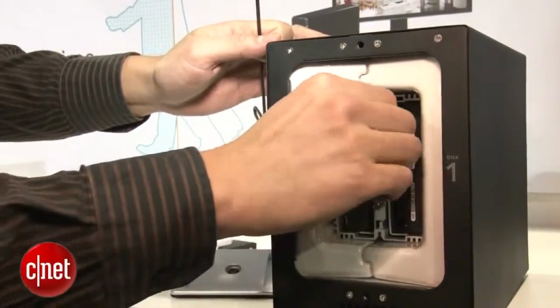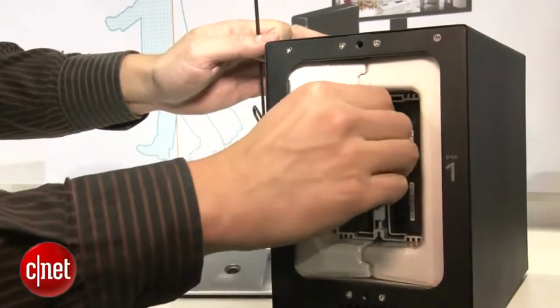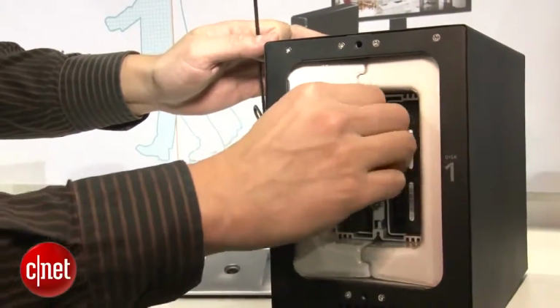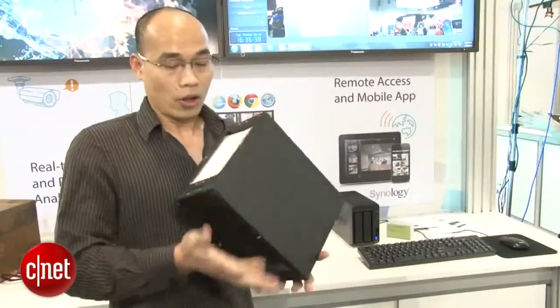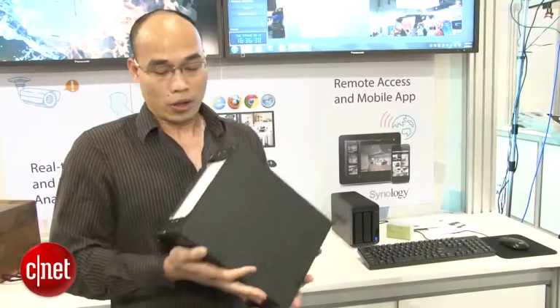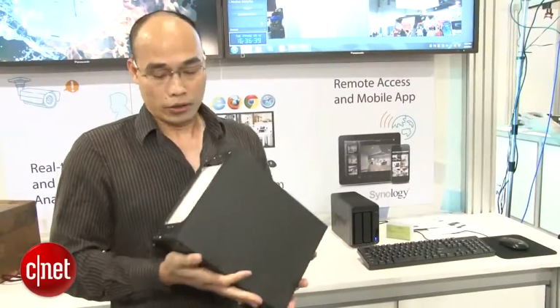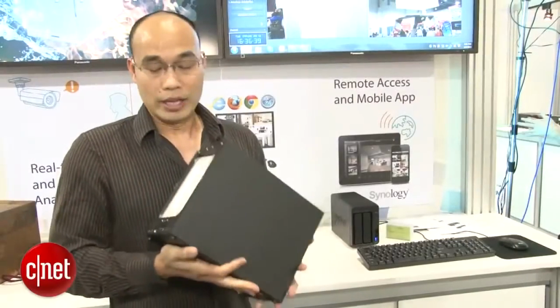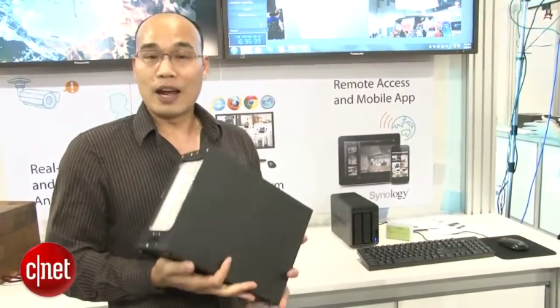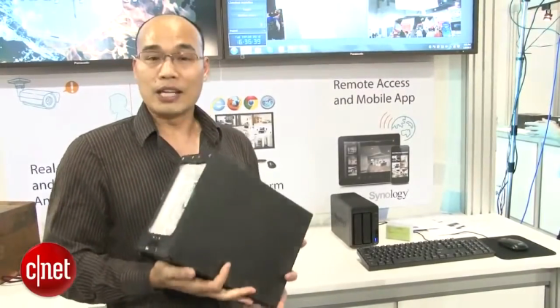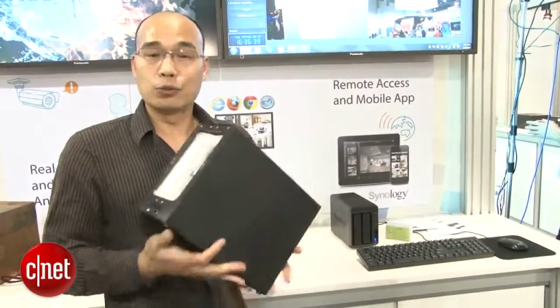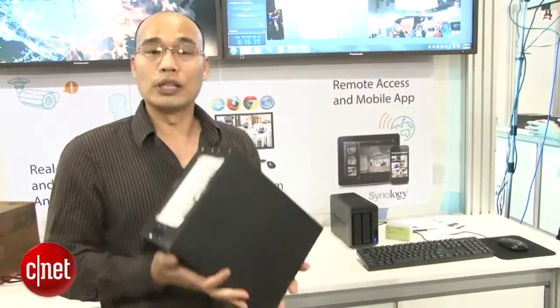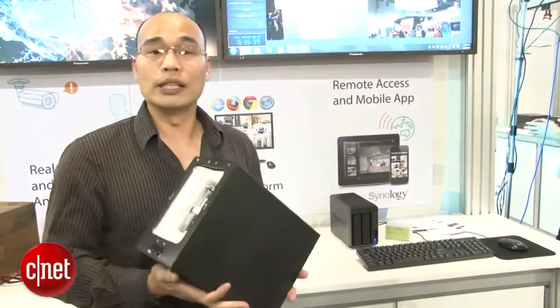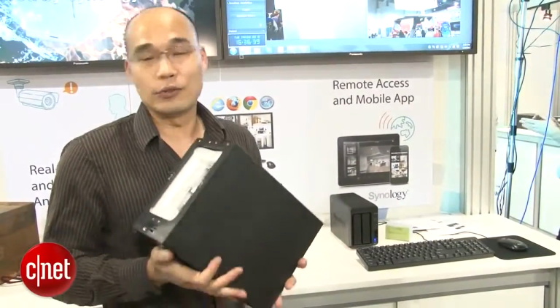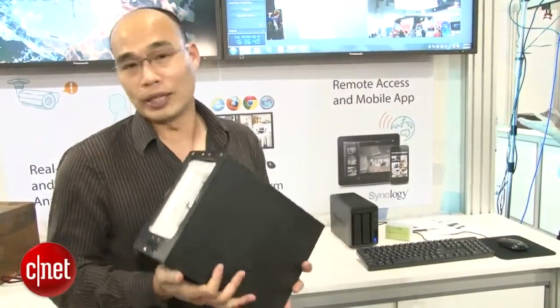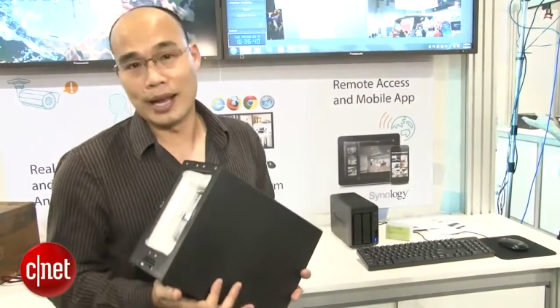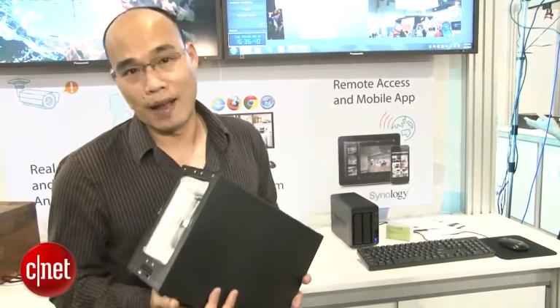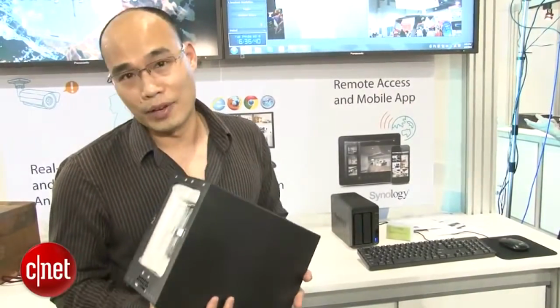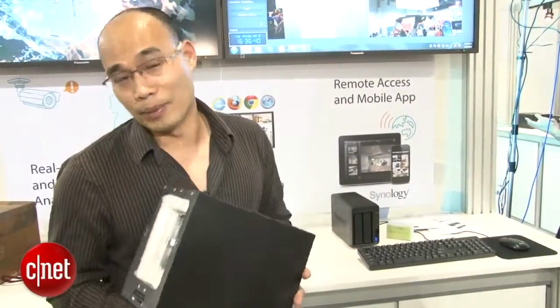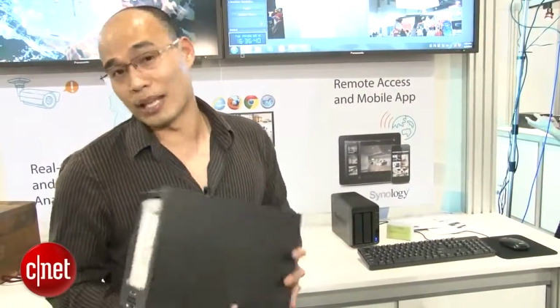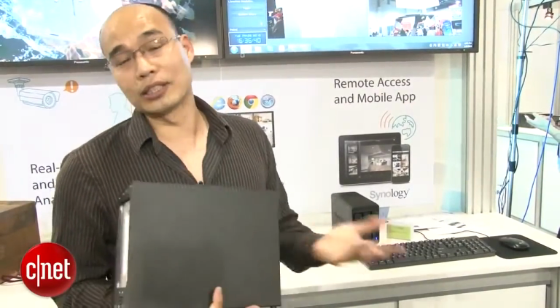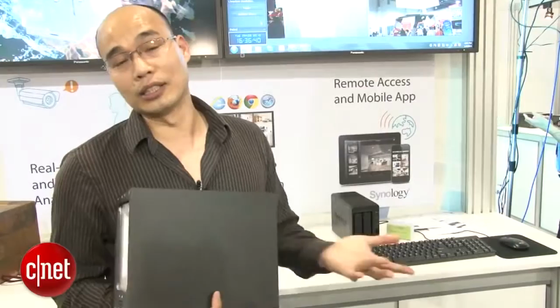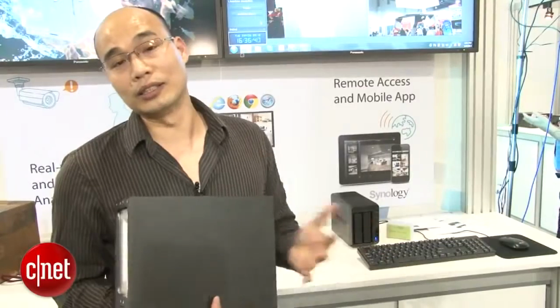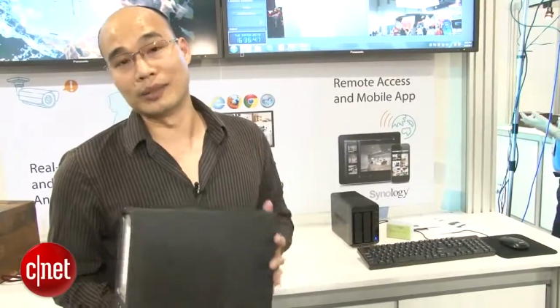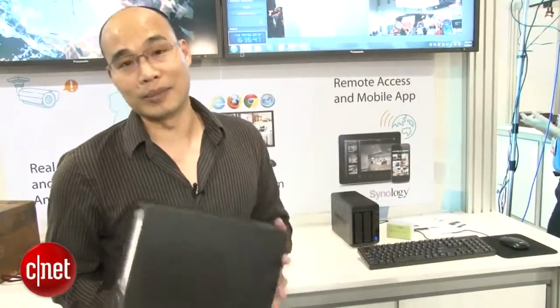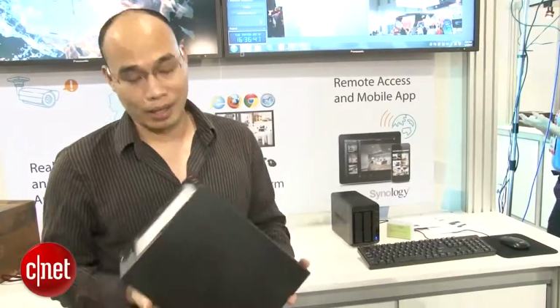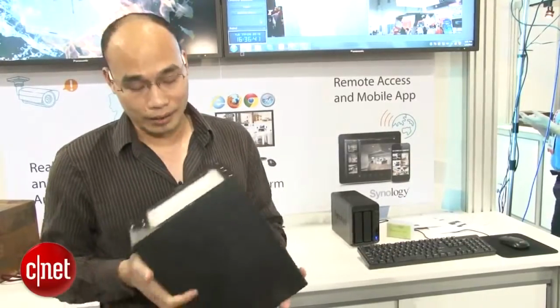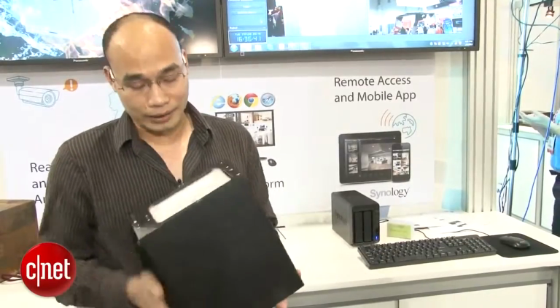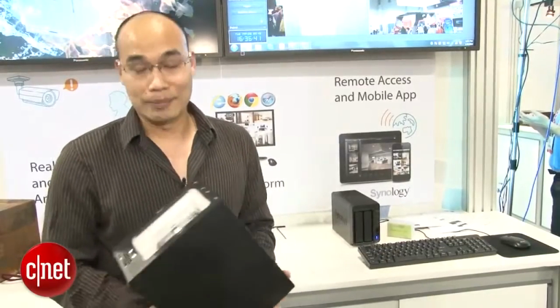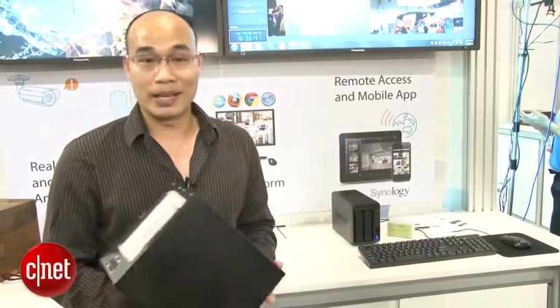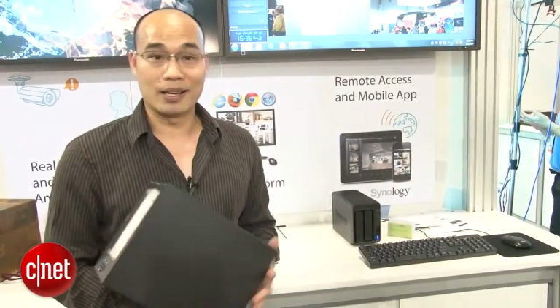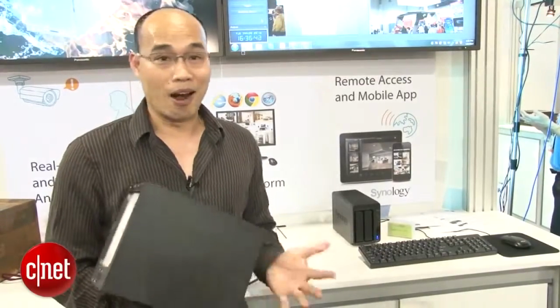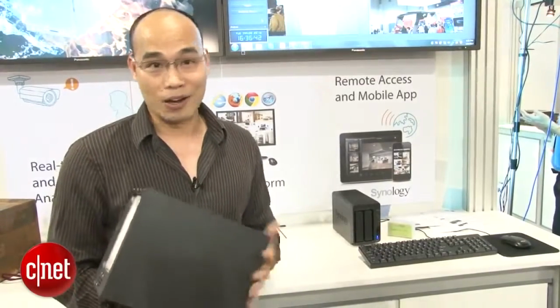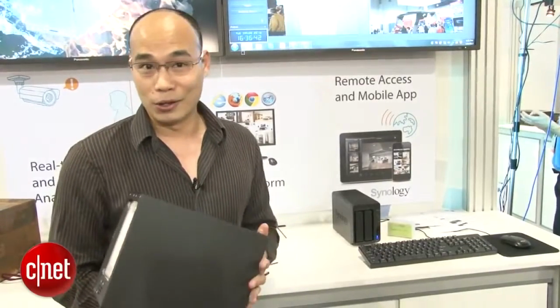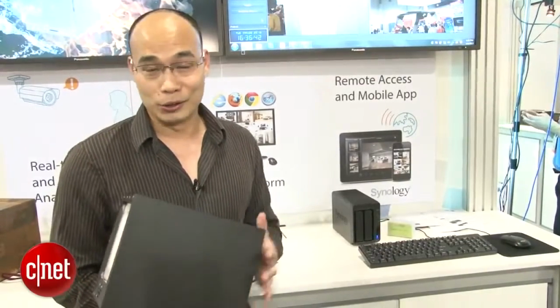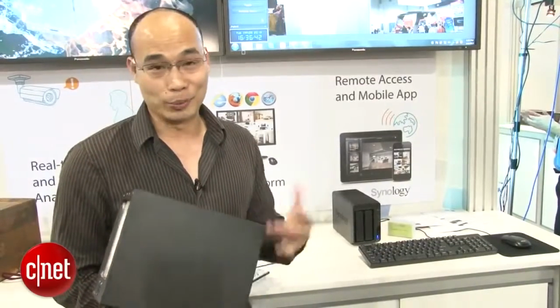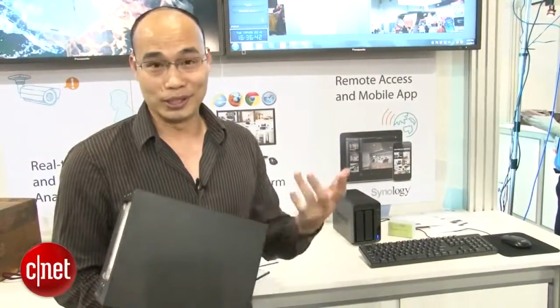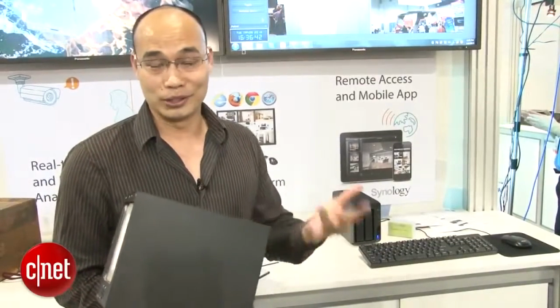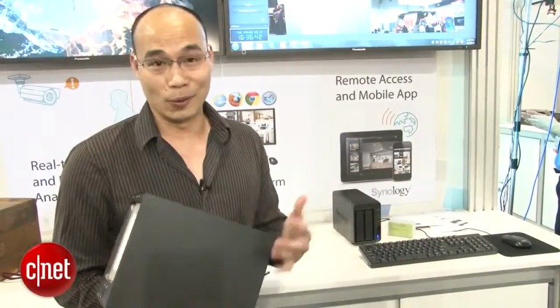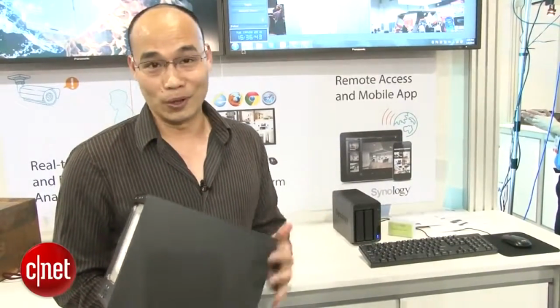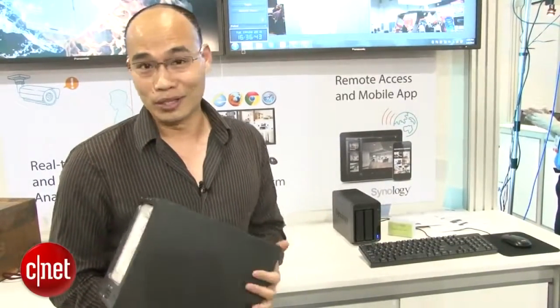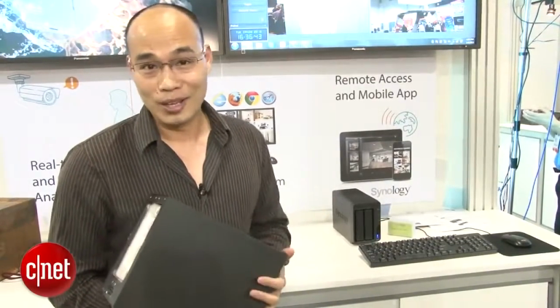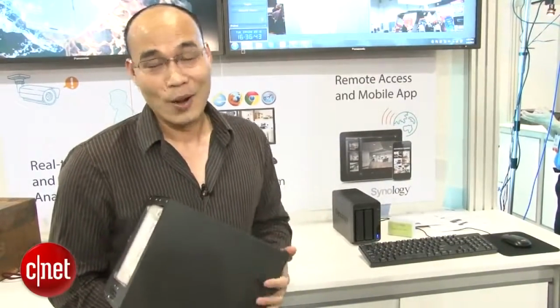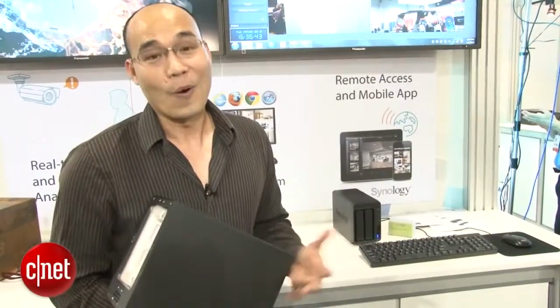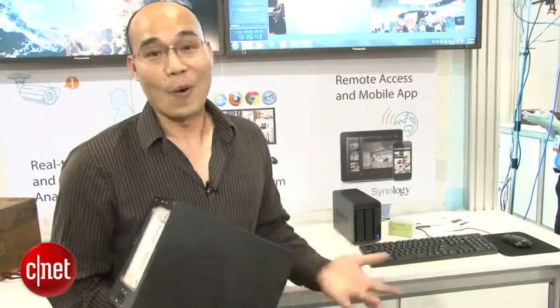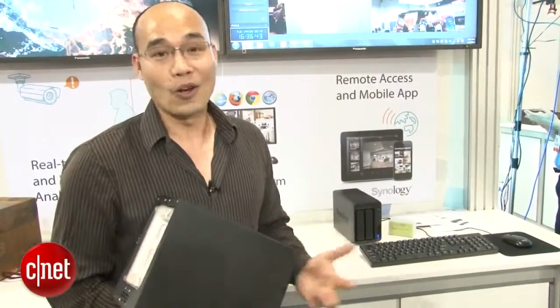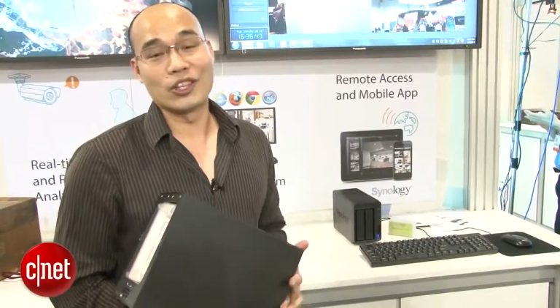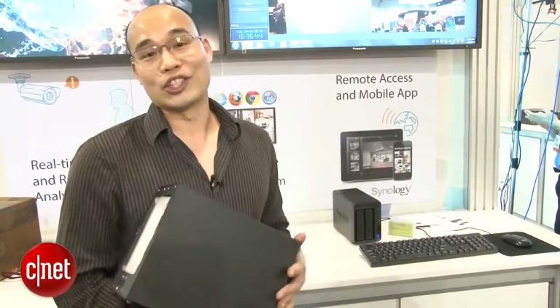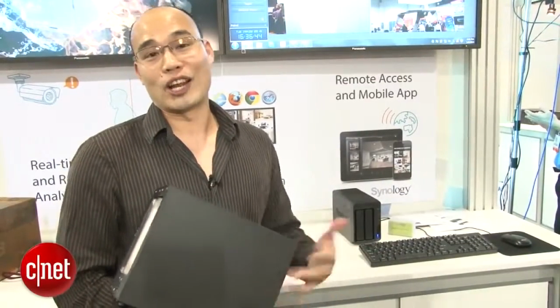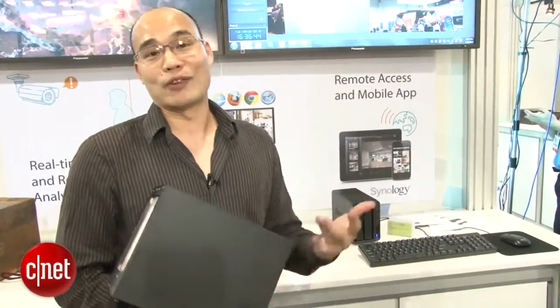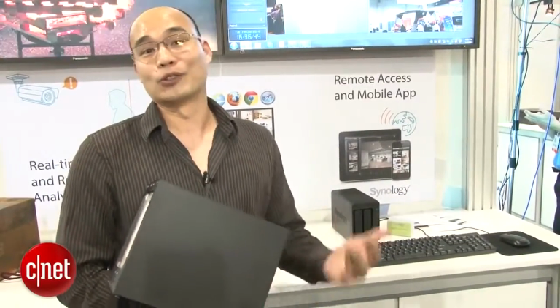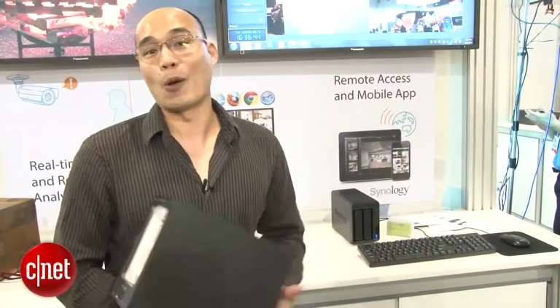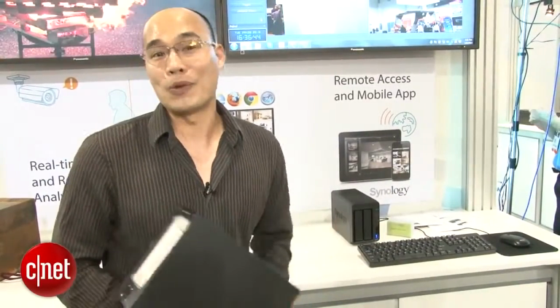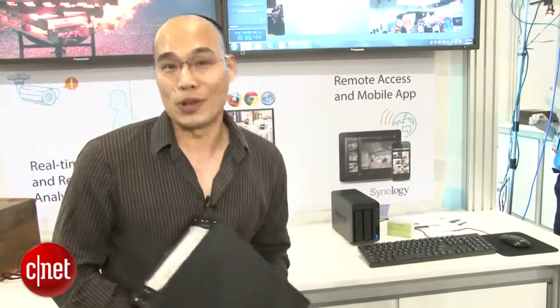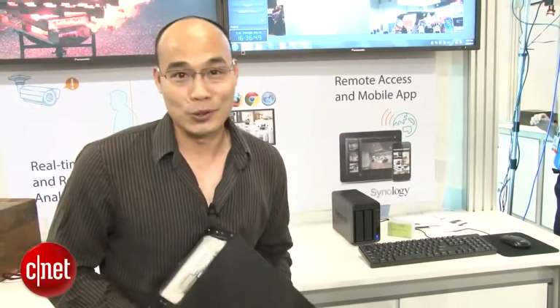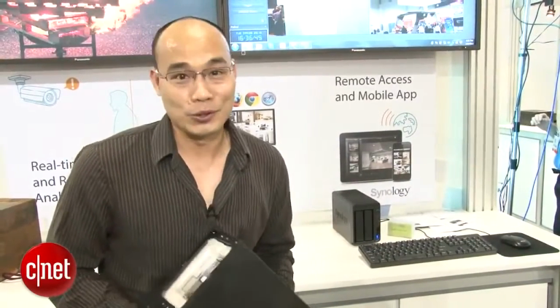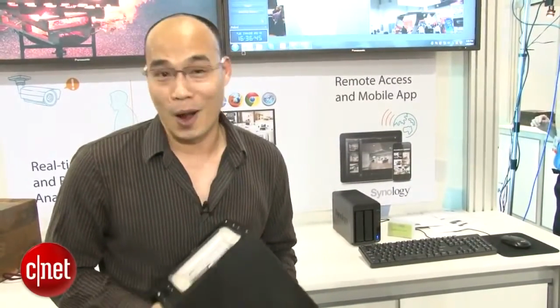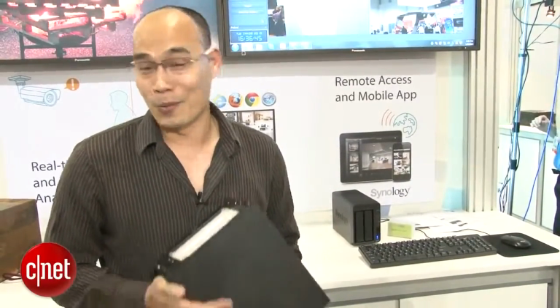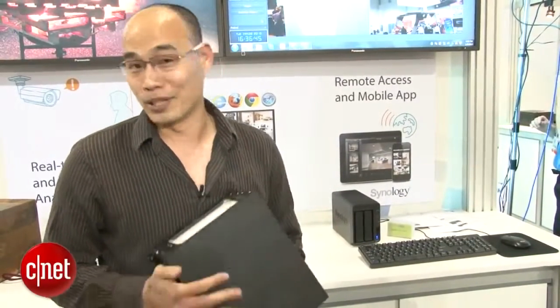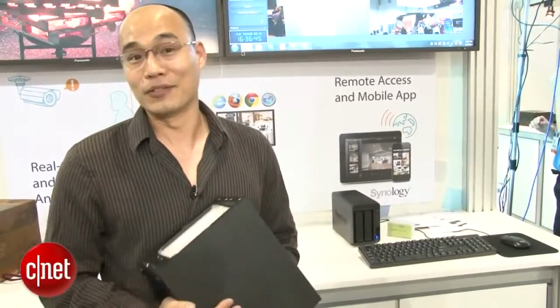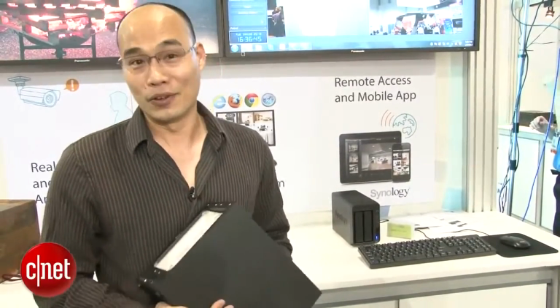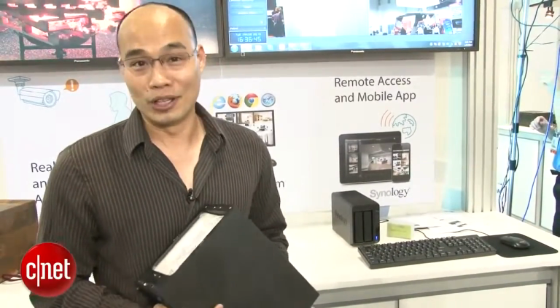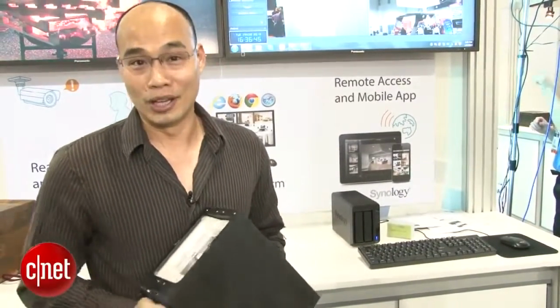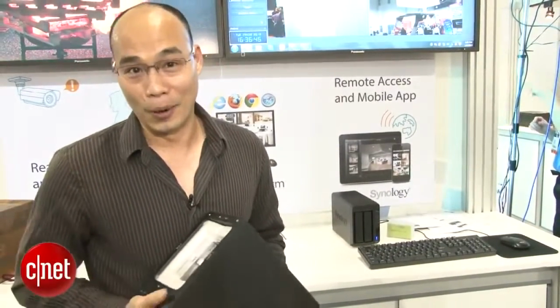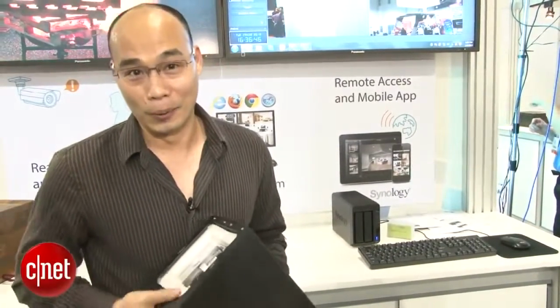Now, the device is really, really heavy, but that's a good thing because it makes it harder to be stolen, and the chance of you dropping it on your server is very low.